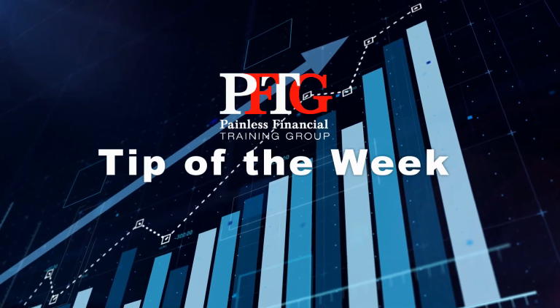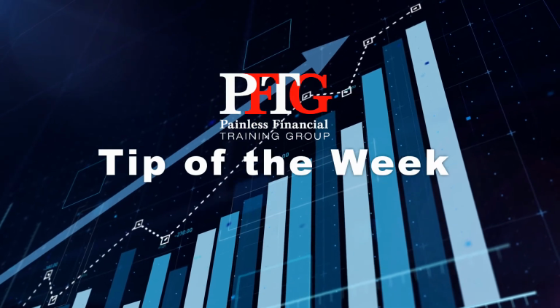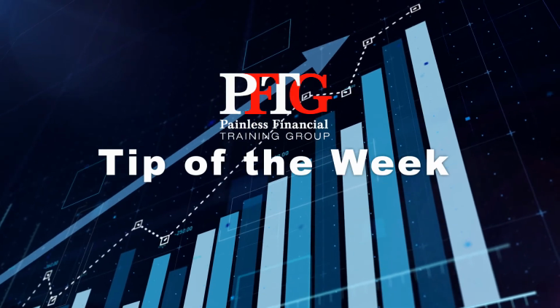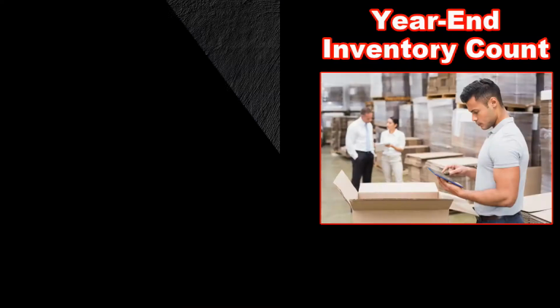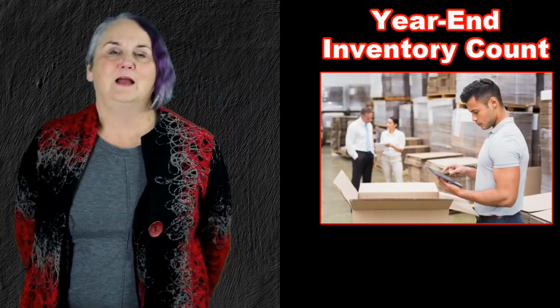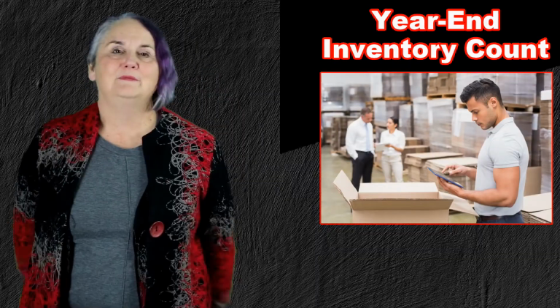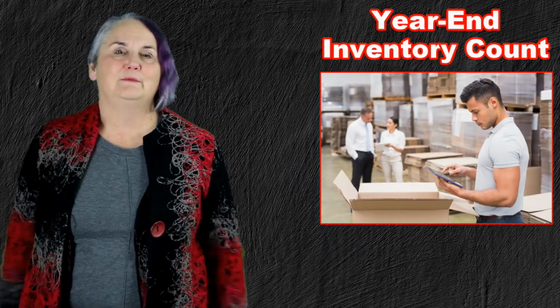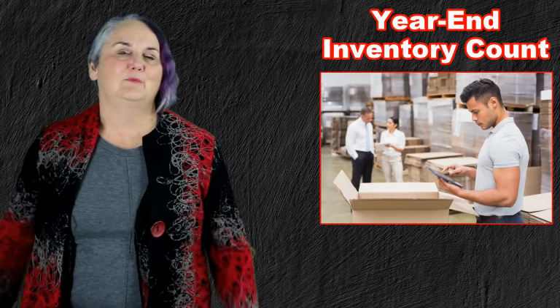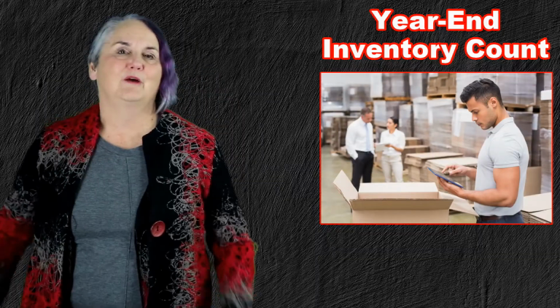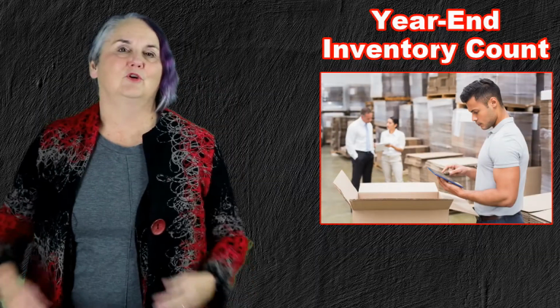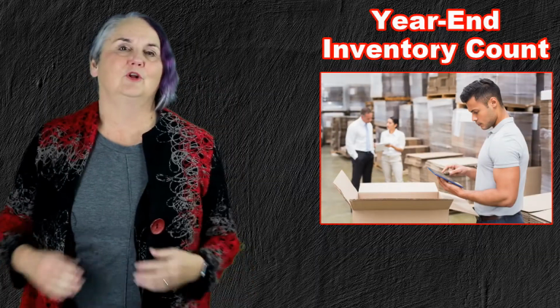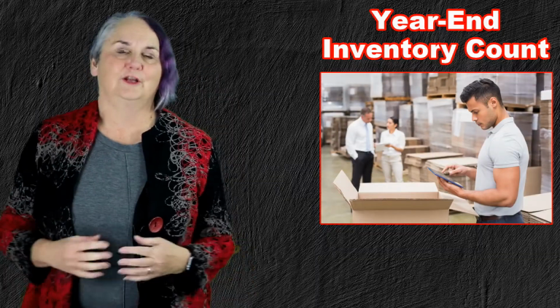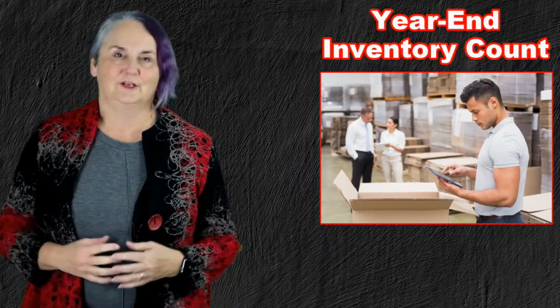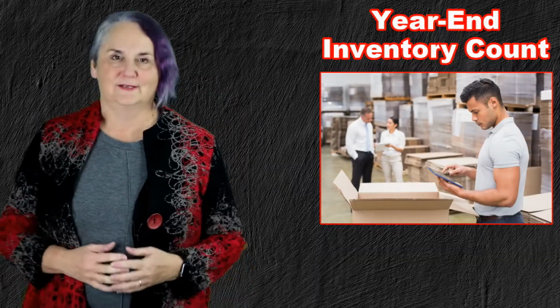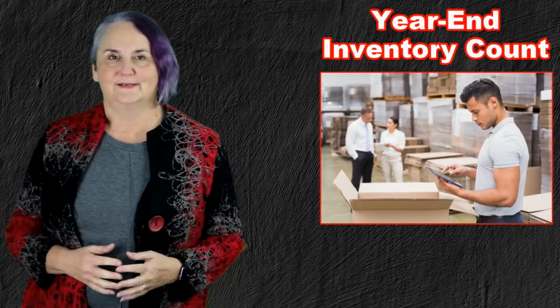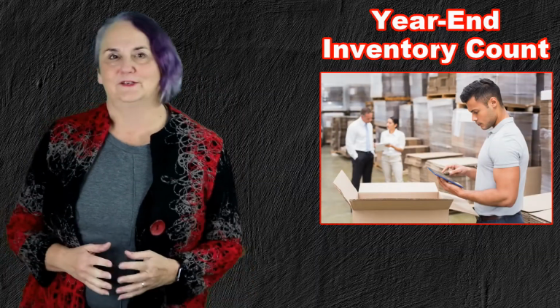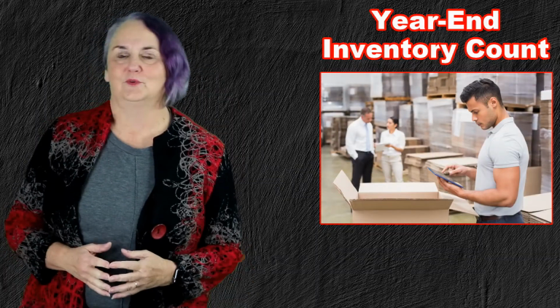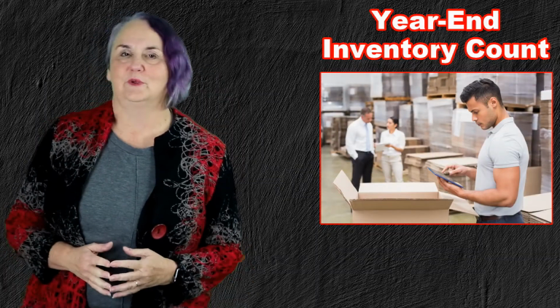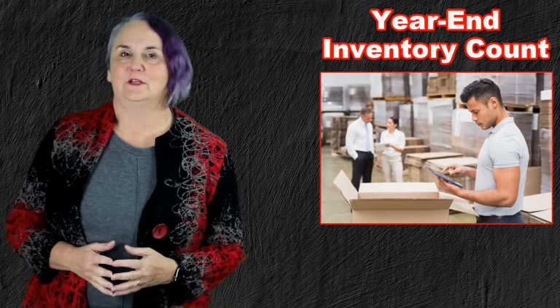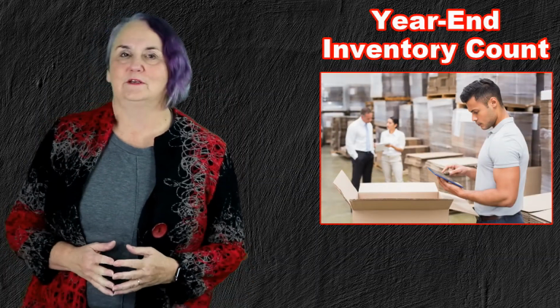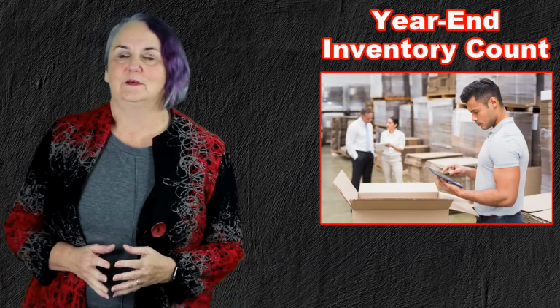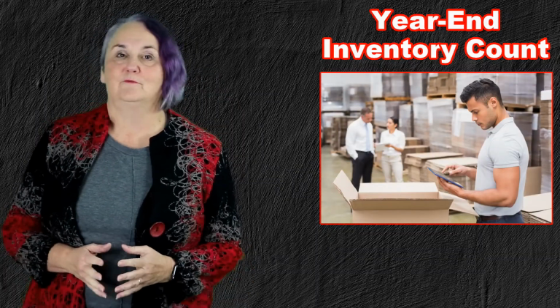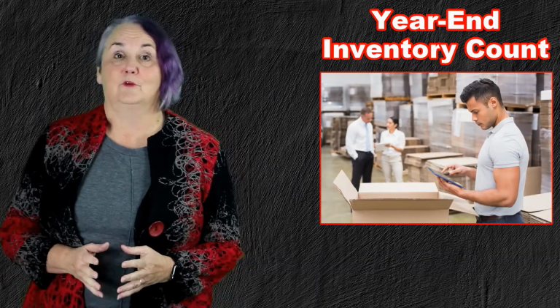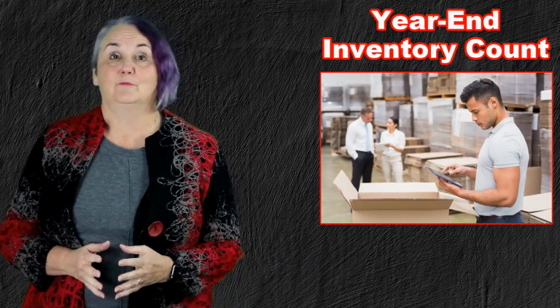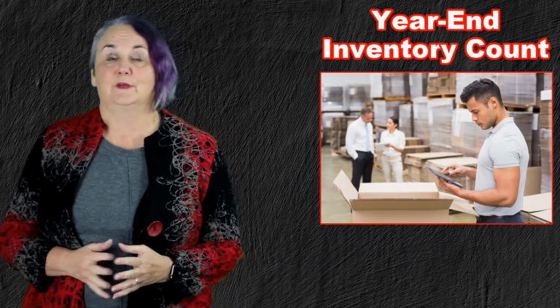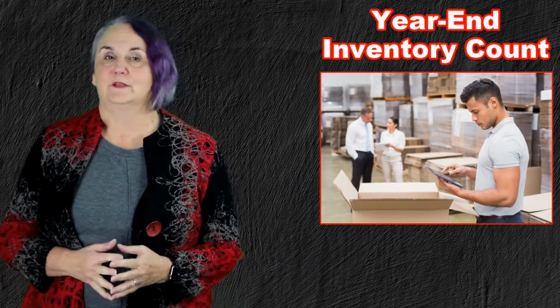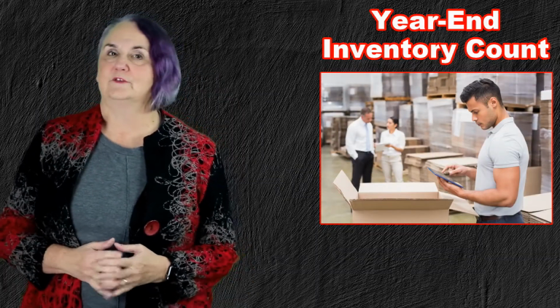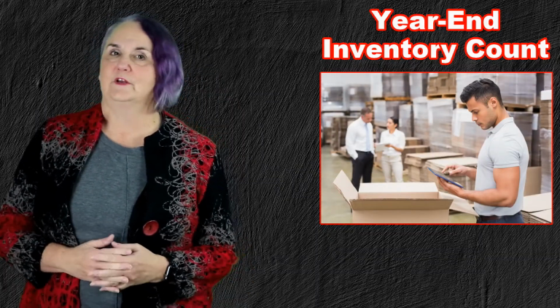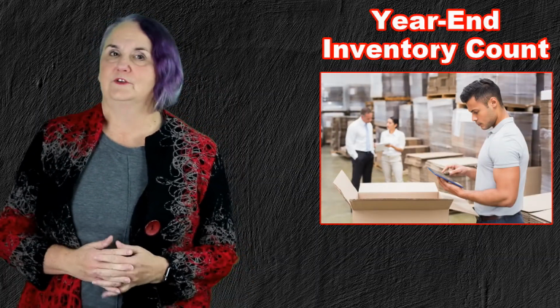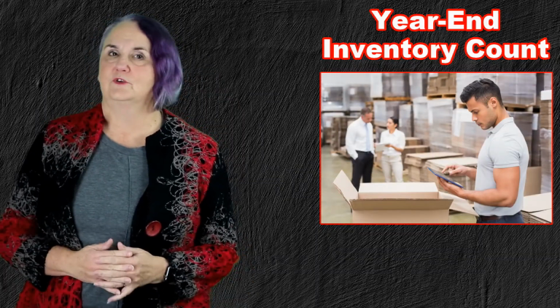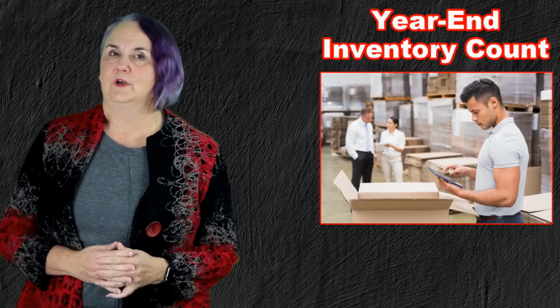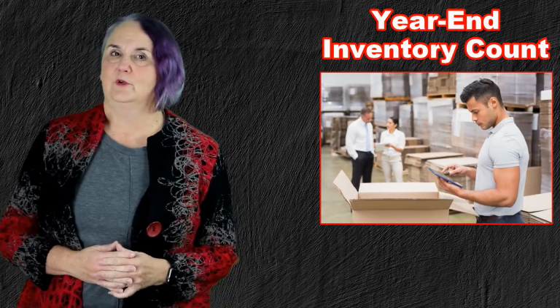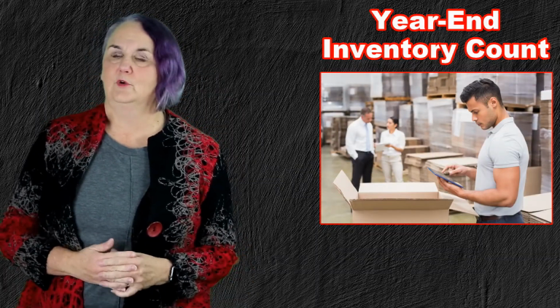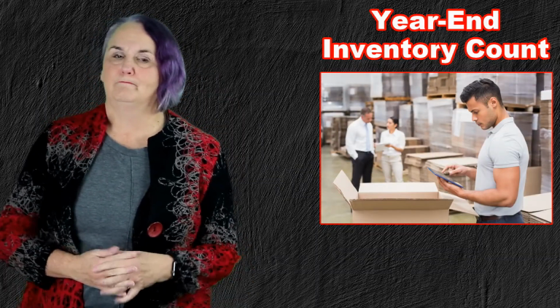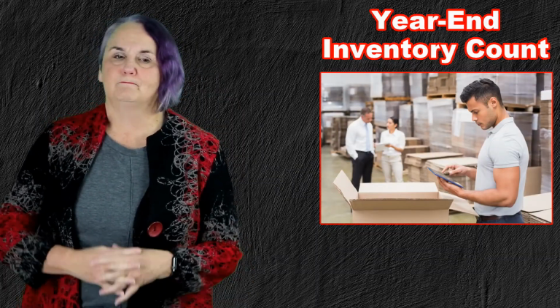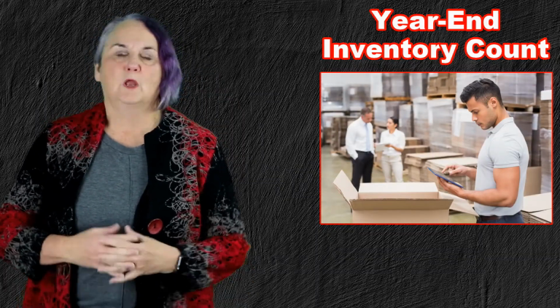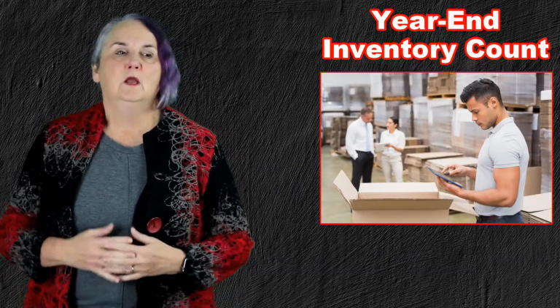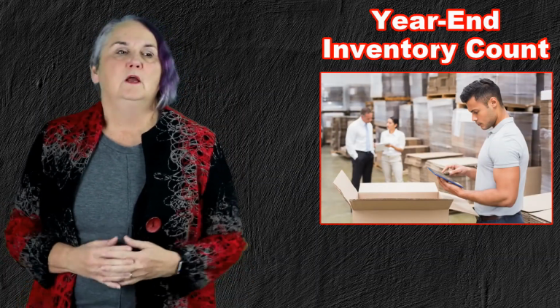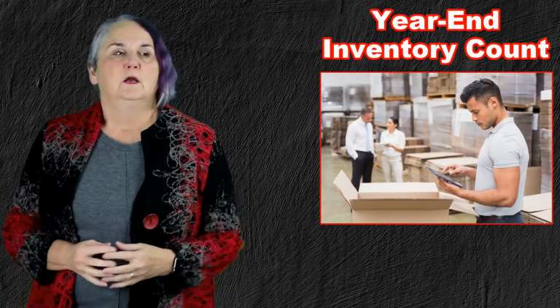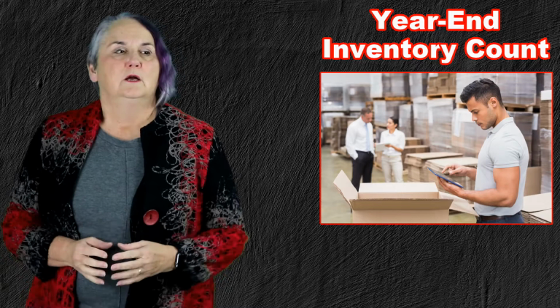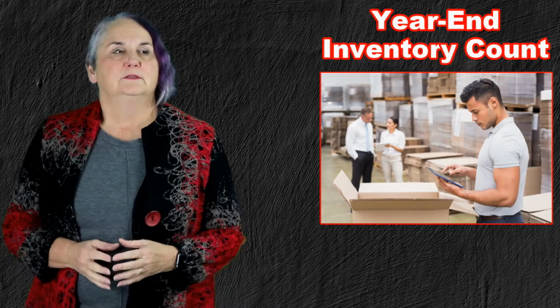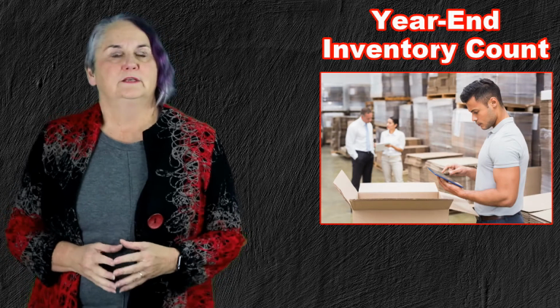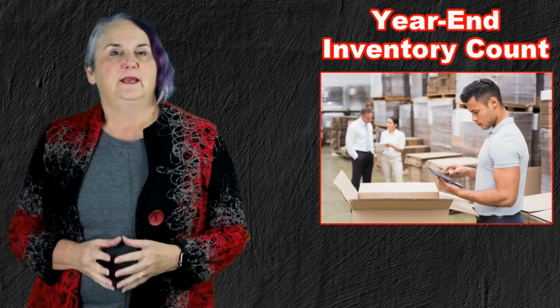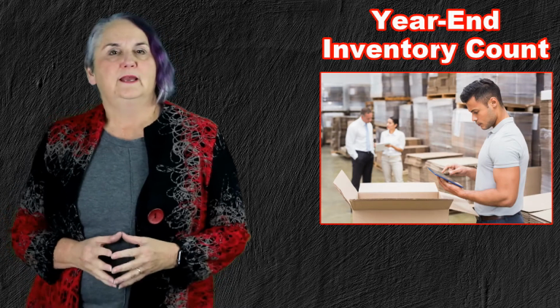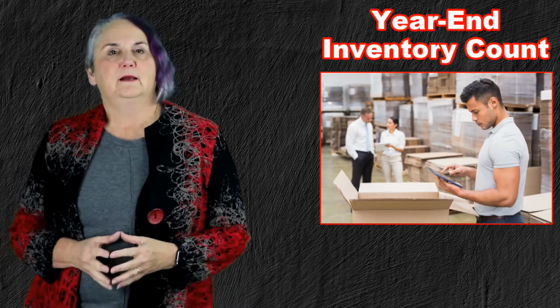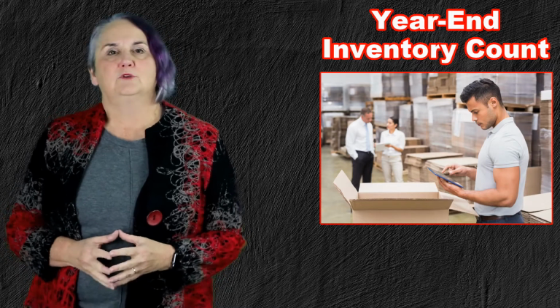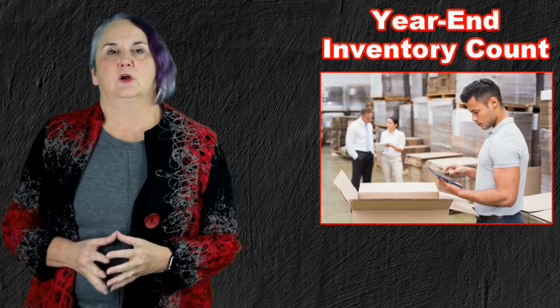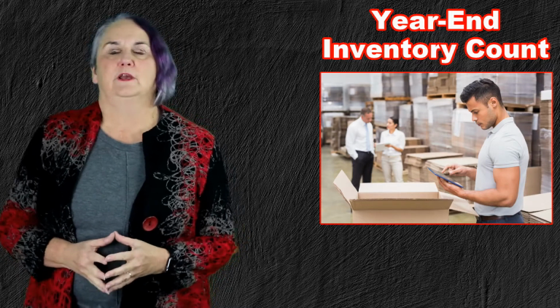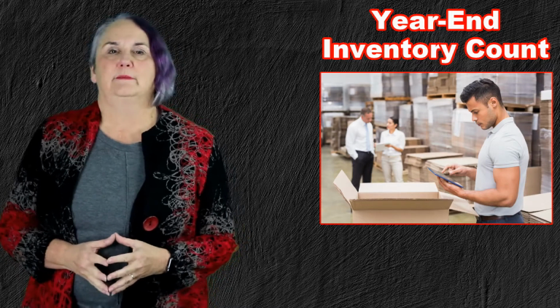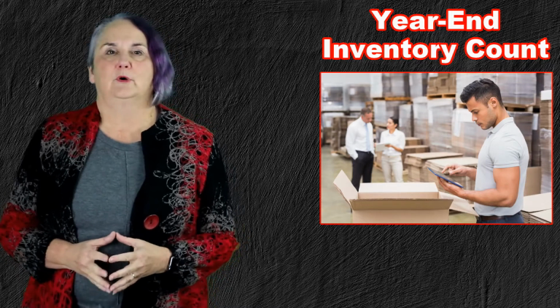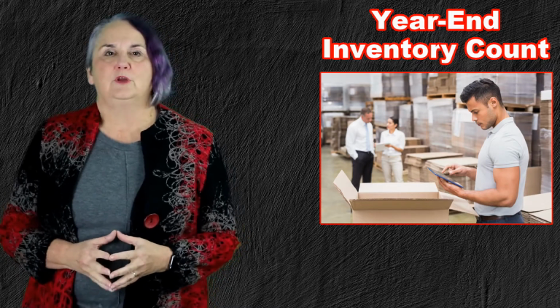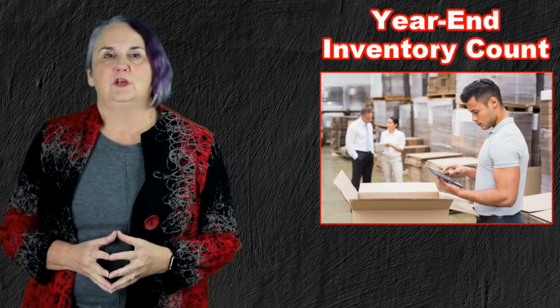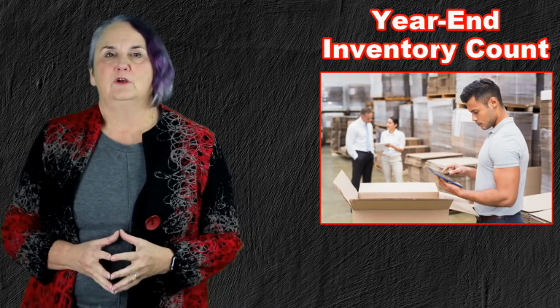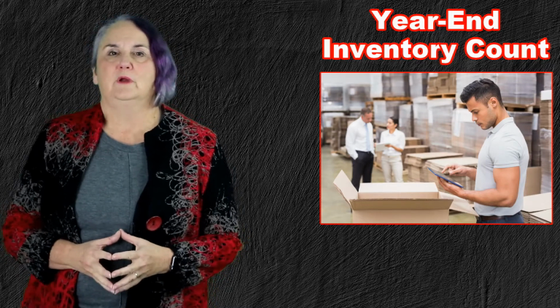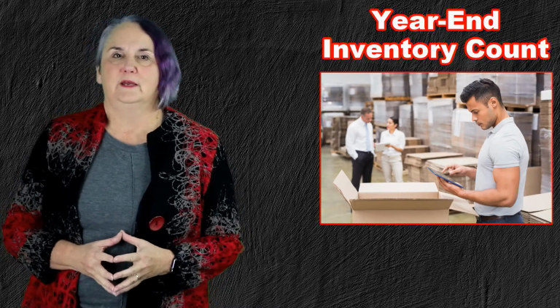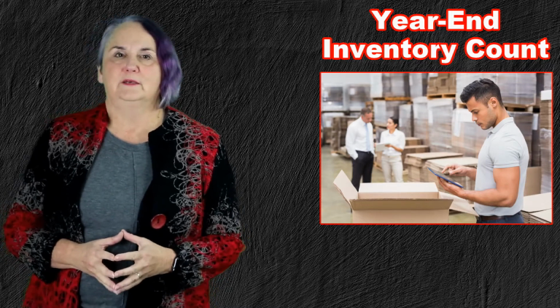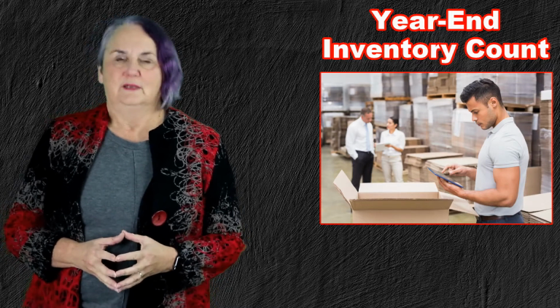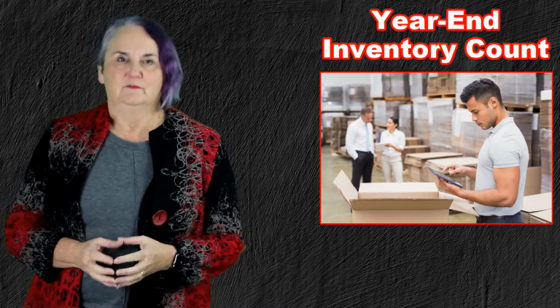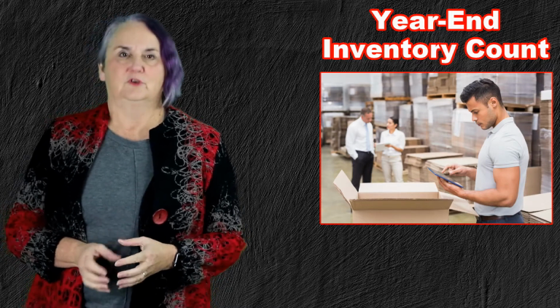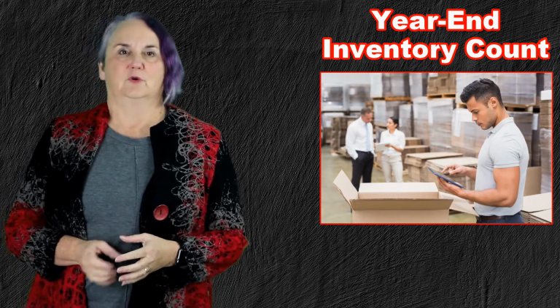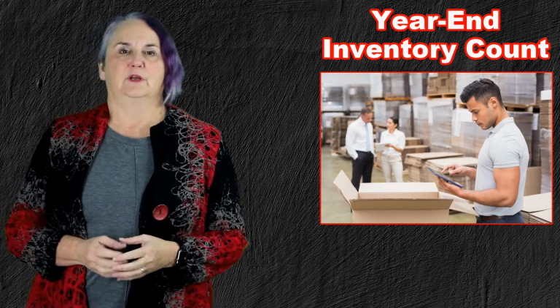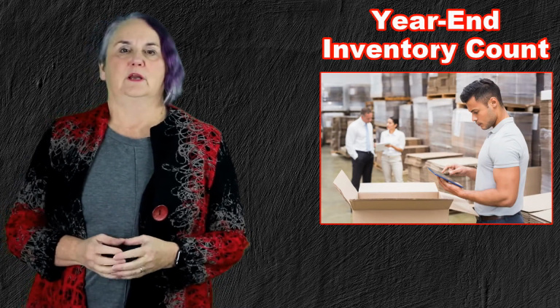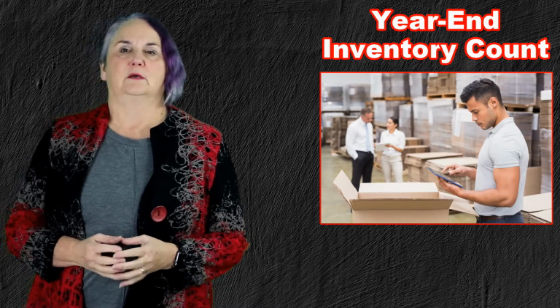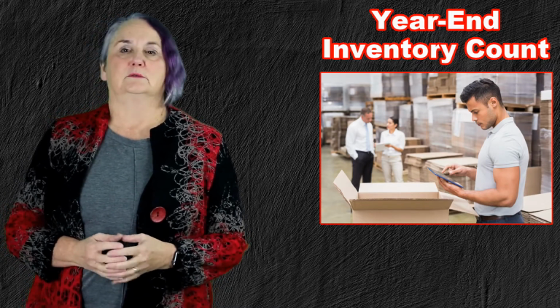Hi, I'm Debbie Peverell, and you're listening to the Weekly Tip from Painless Financial Training Group. Today, I'm talking about year-end inventory counts.